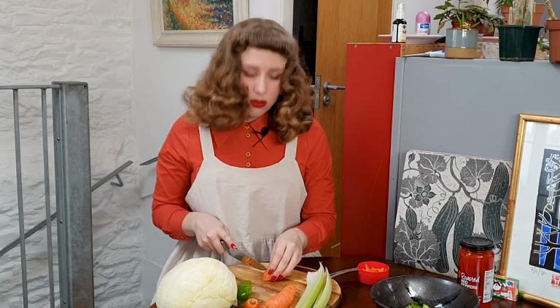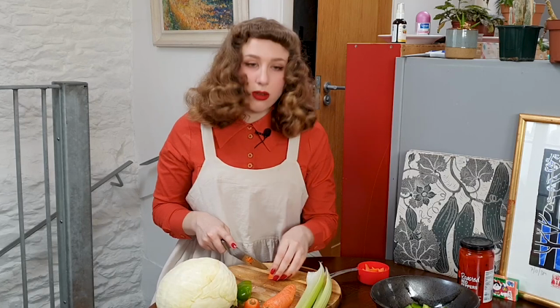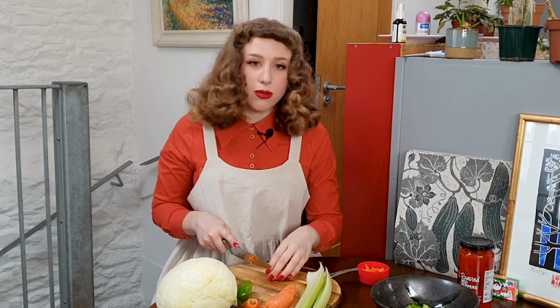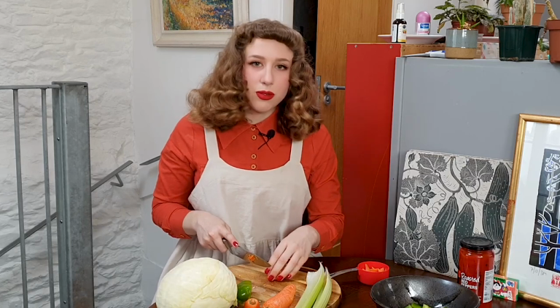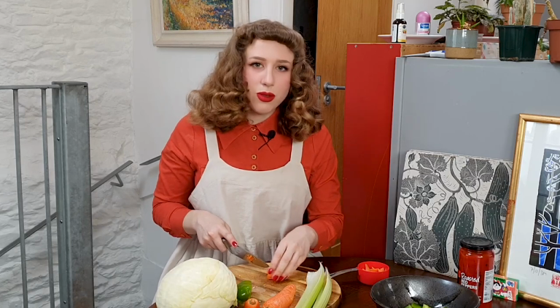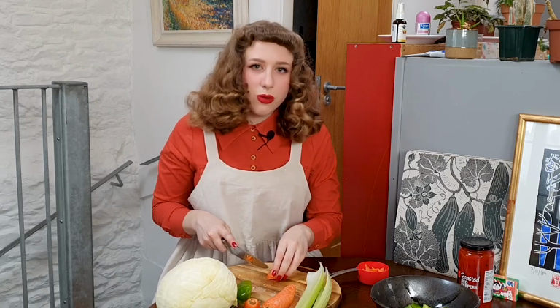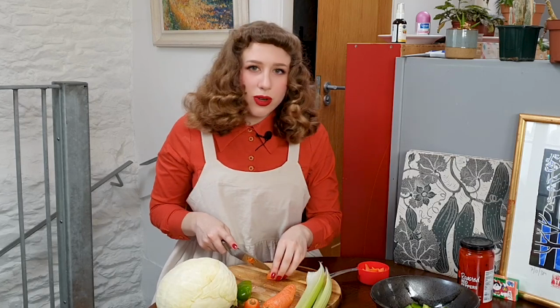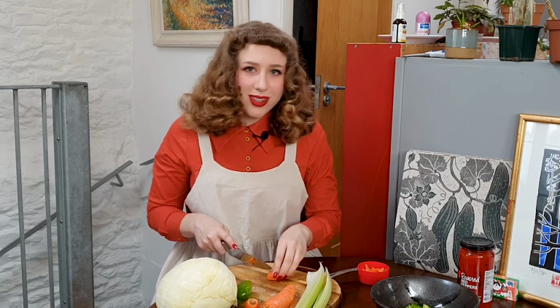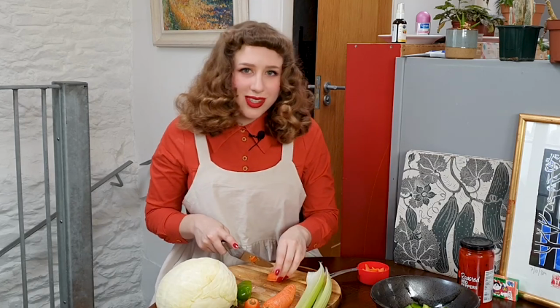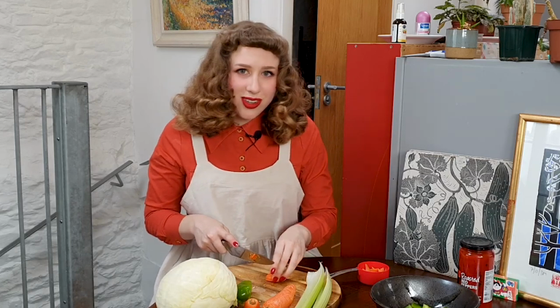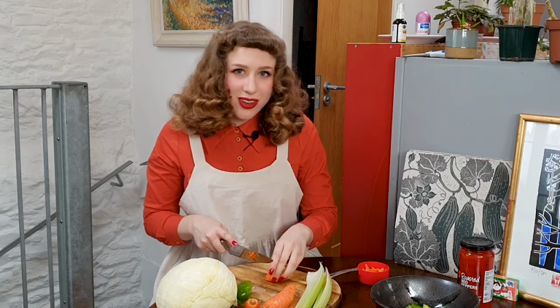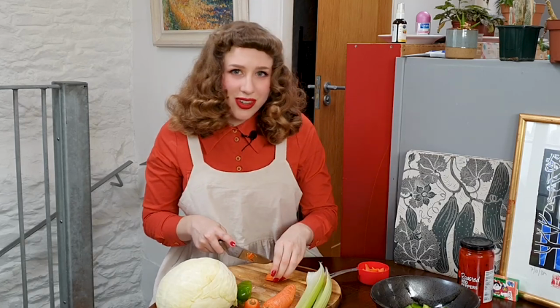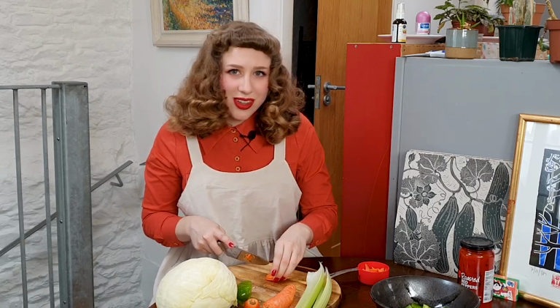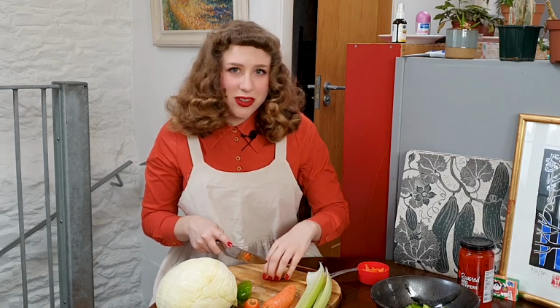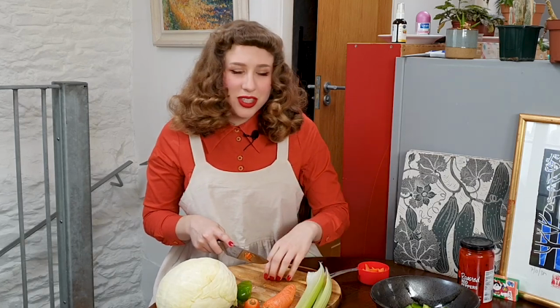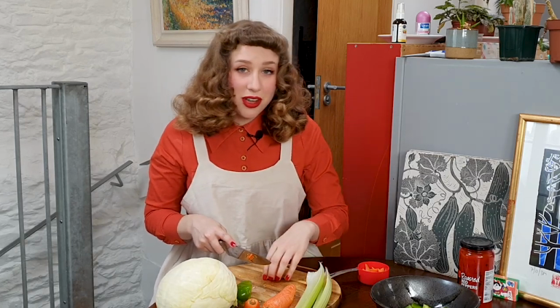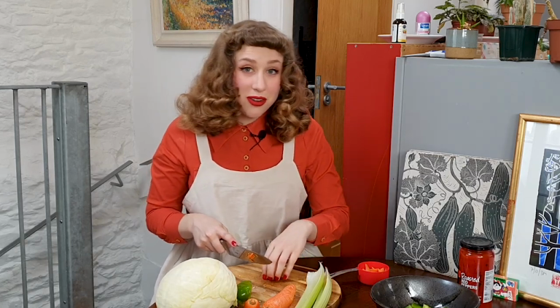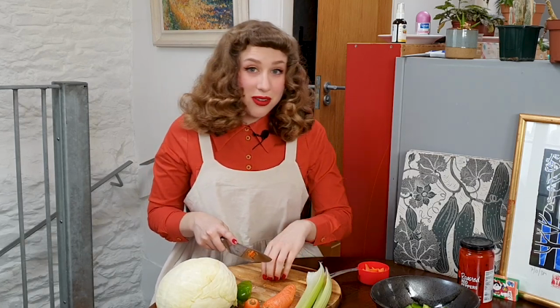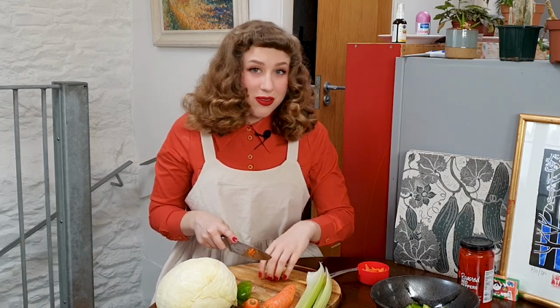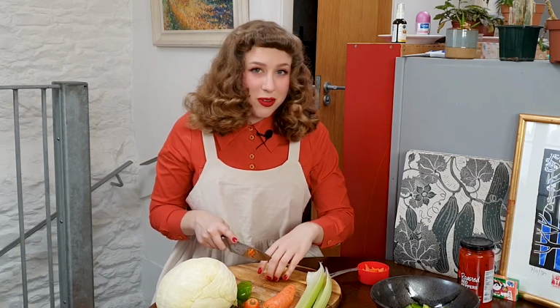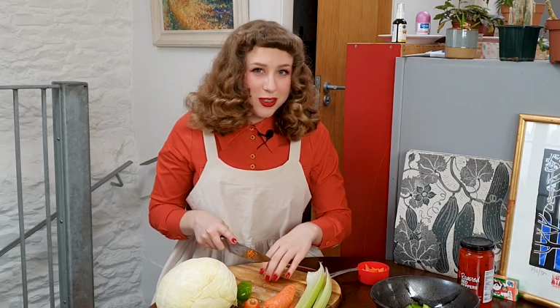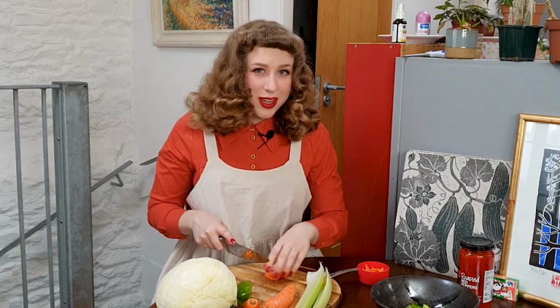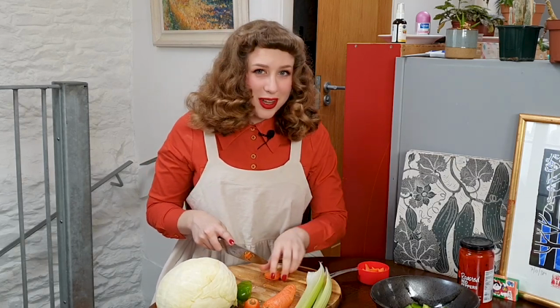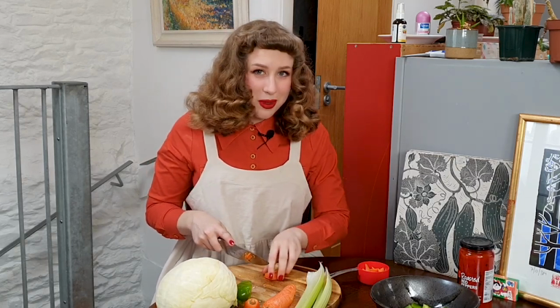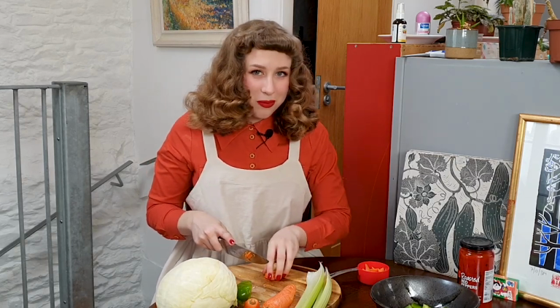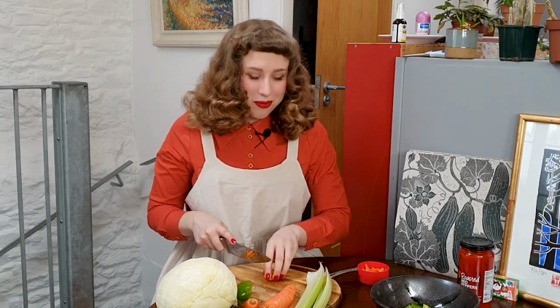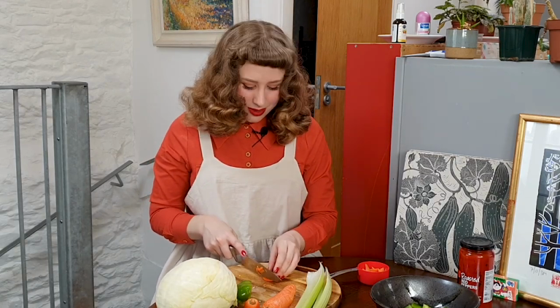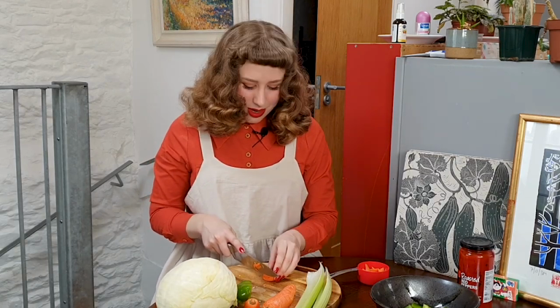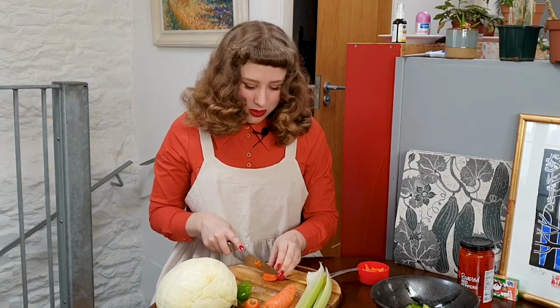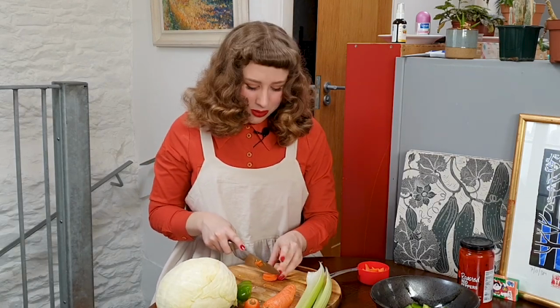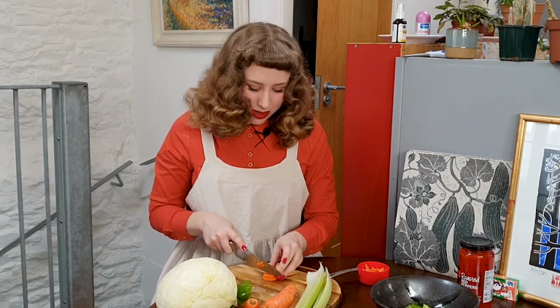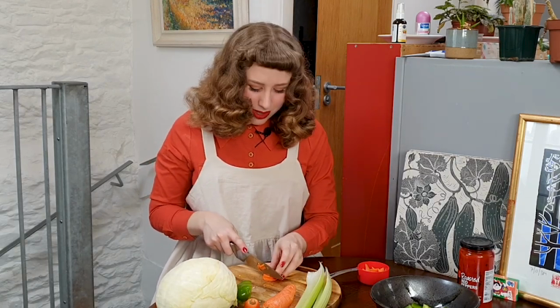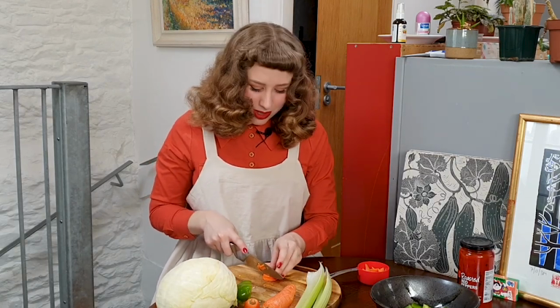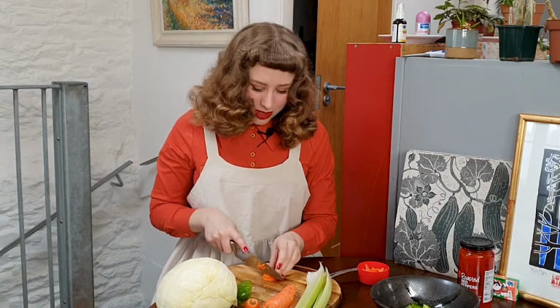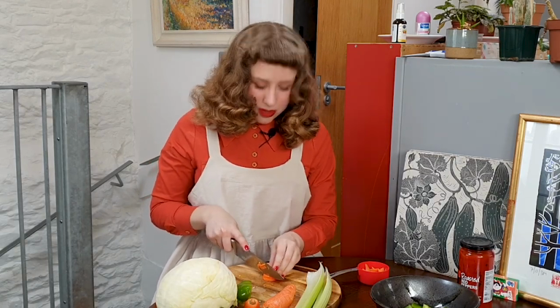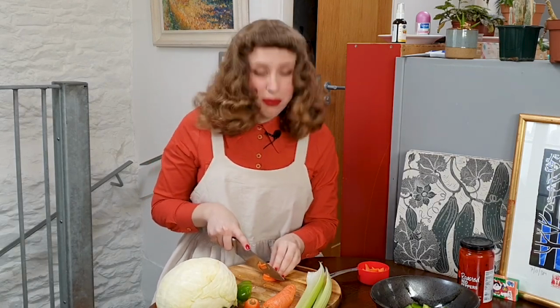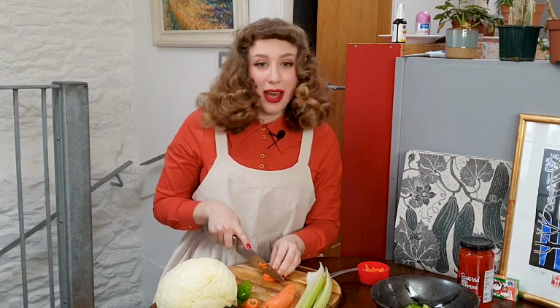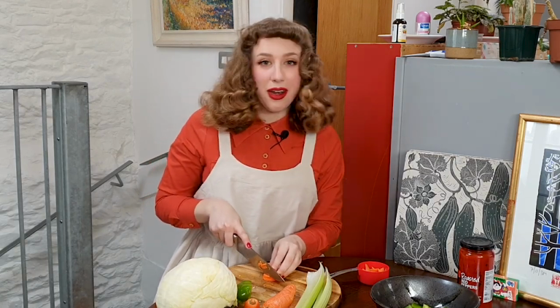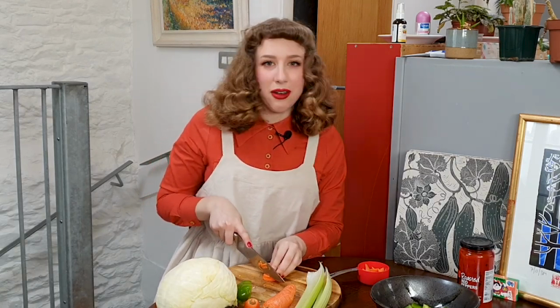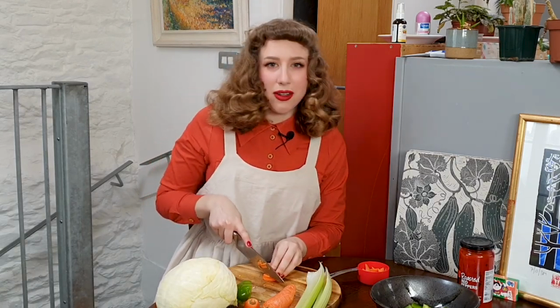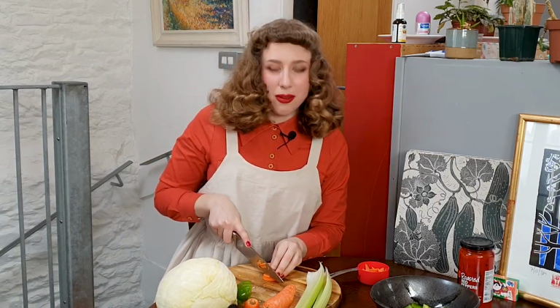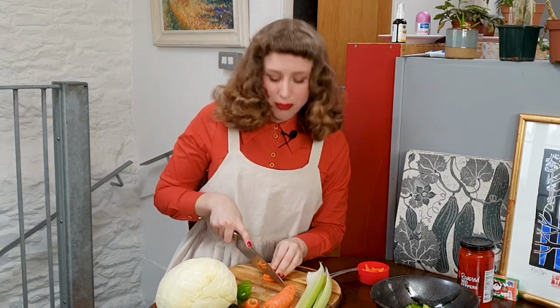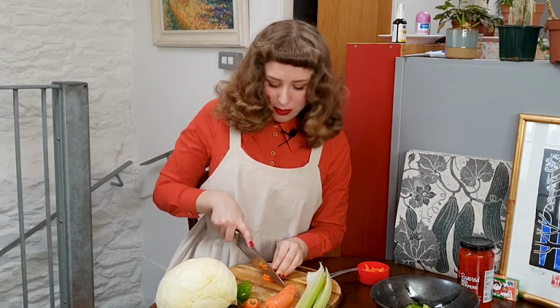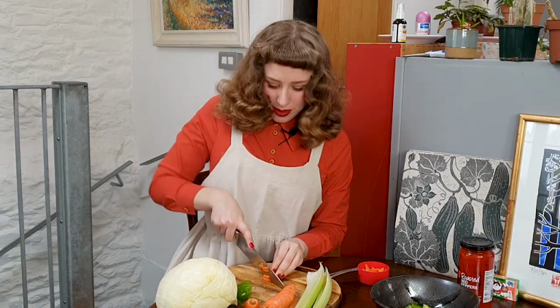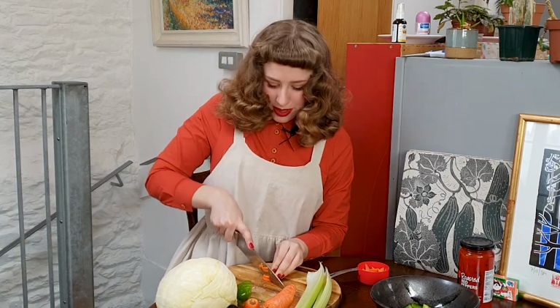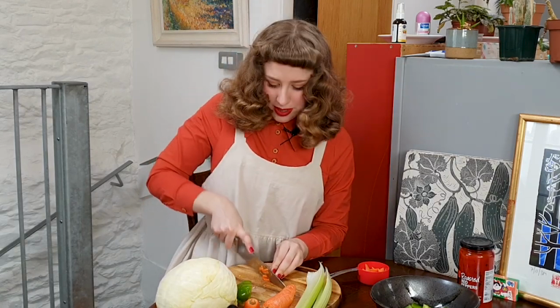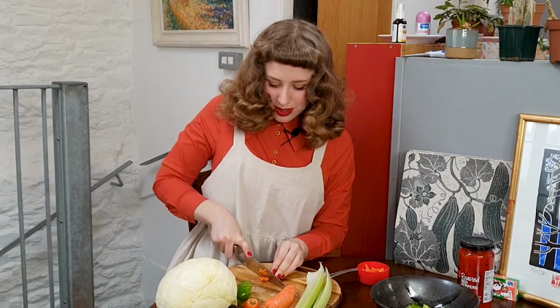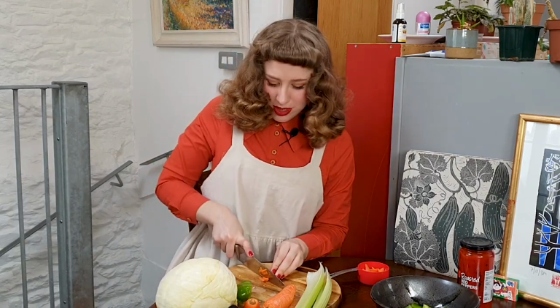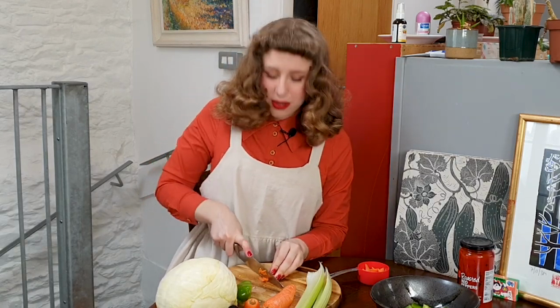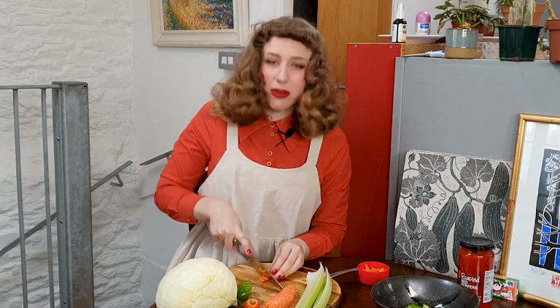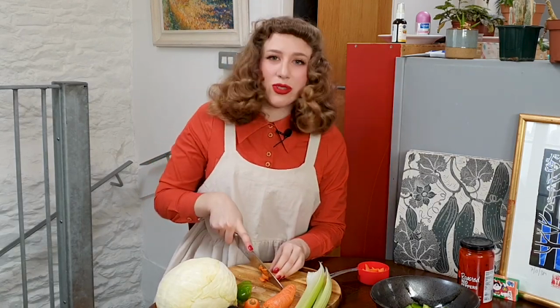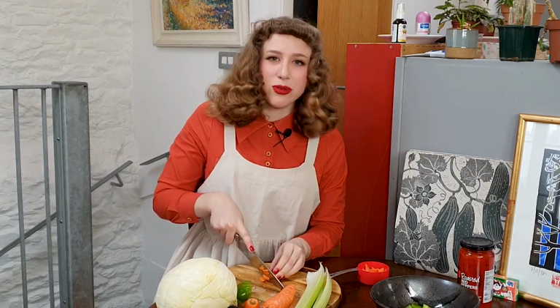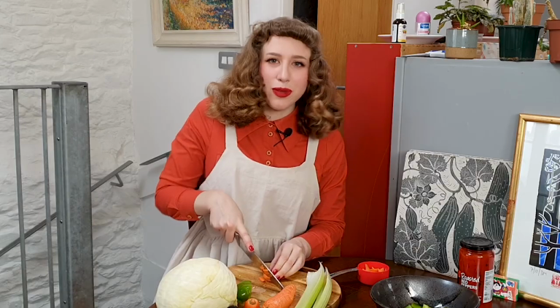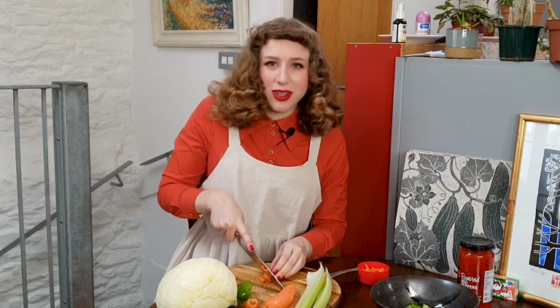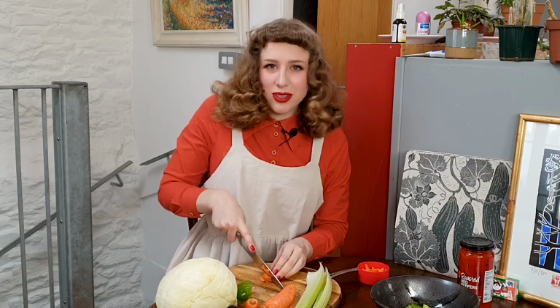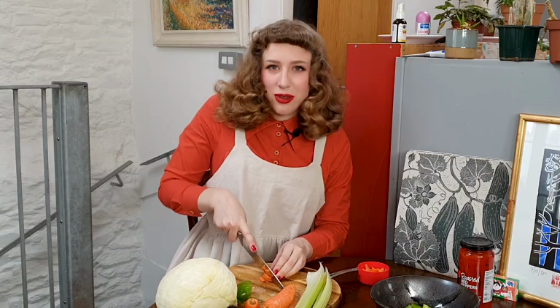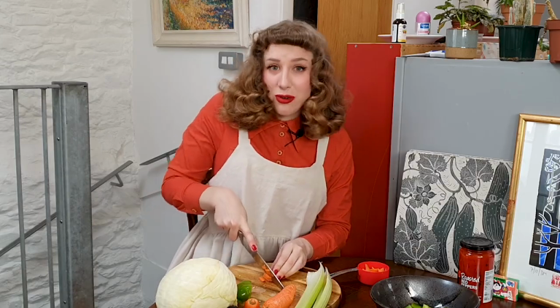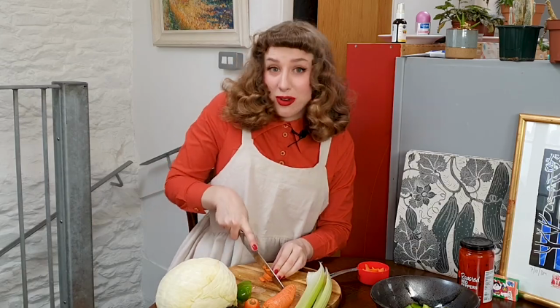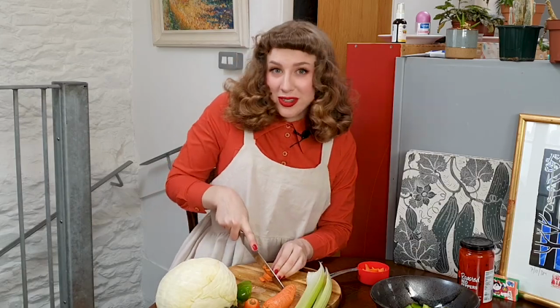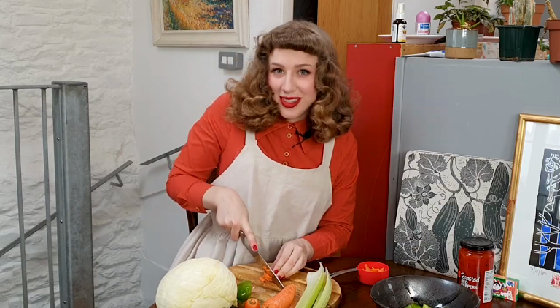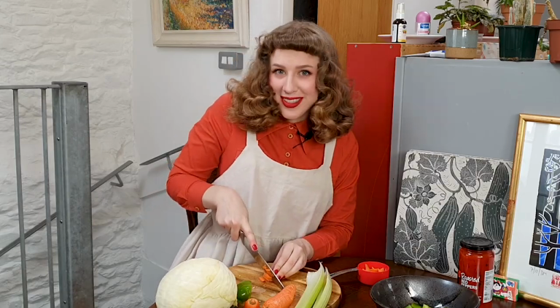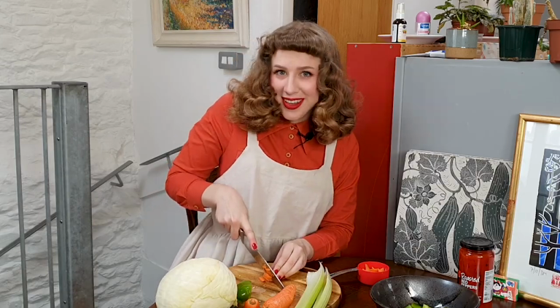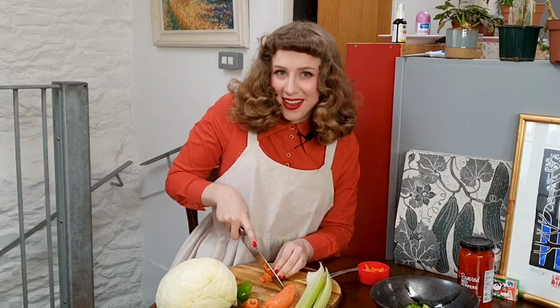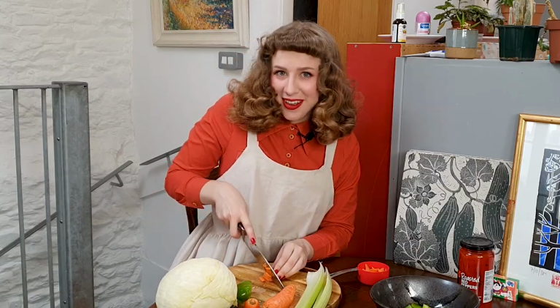Welcome to the worst cooking channel of all time. Not only is she bad at it, but she also makes the grossest stuff.